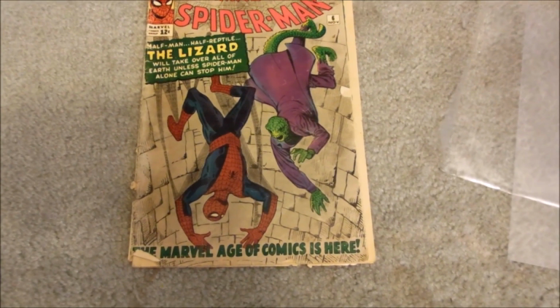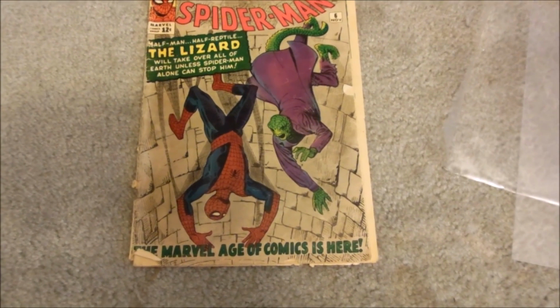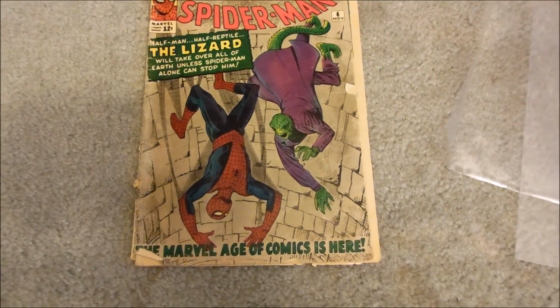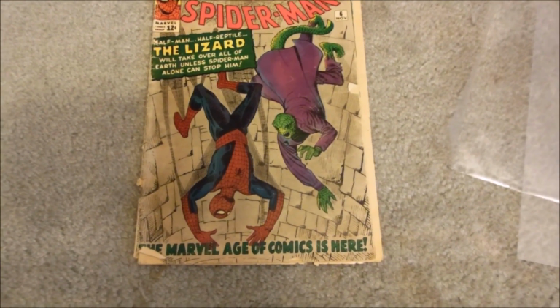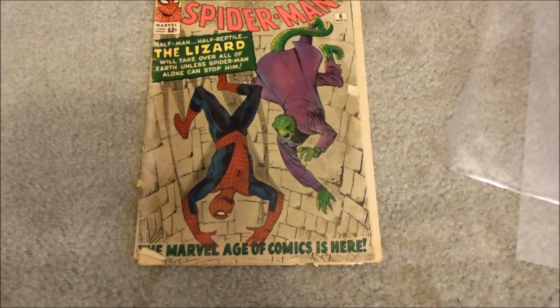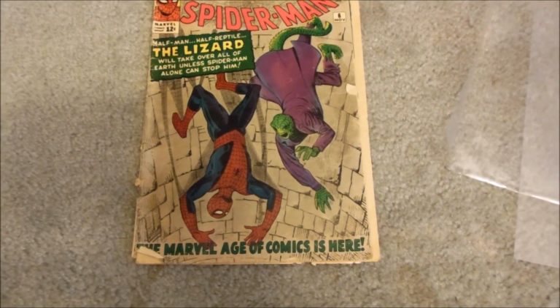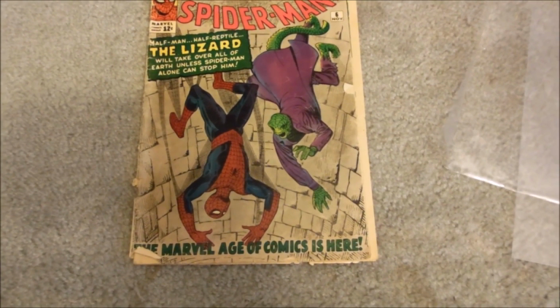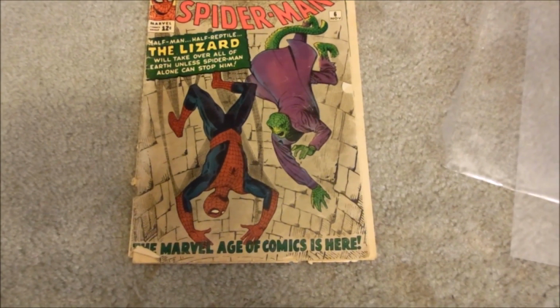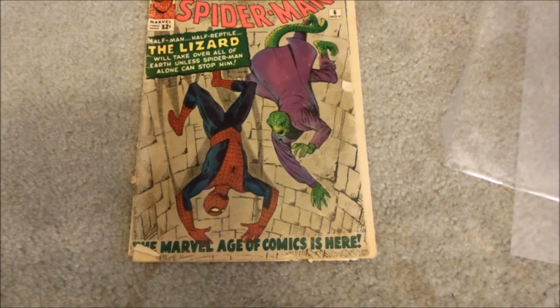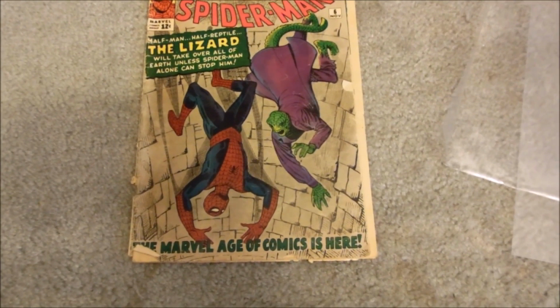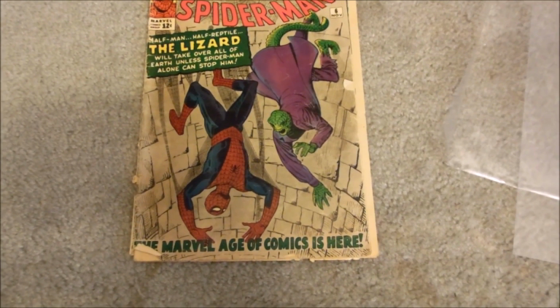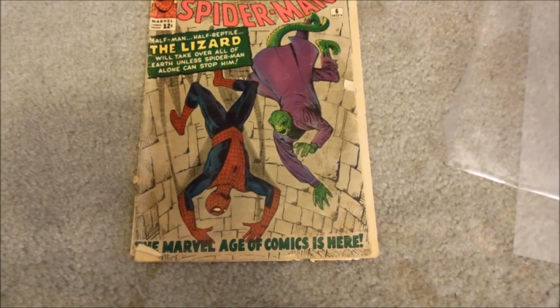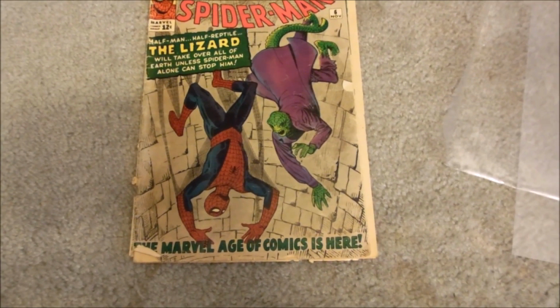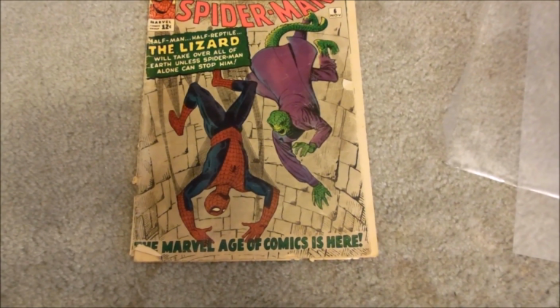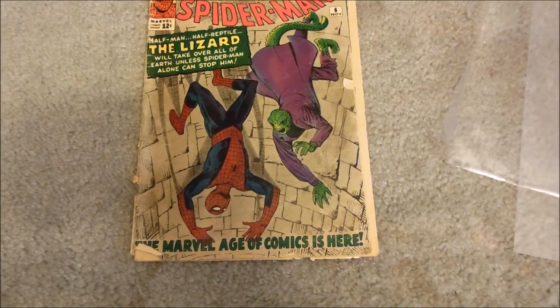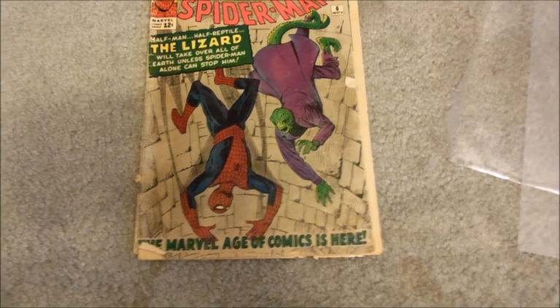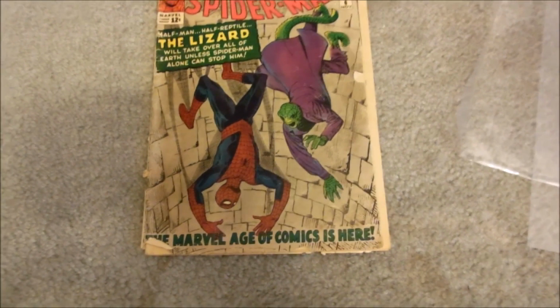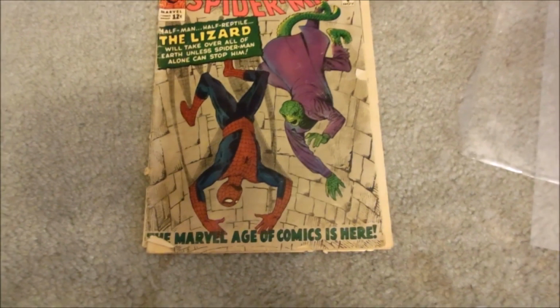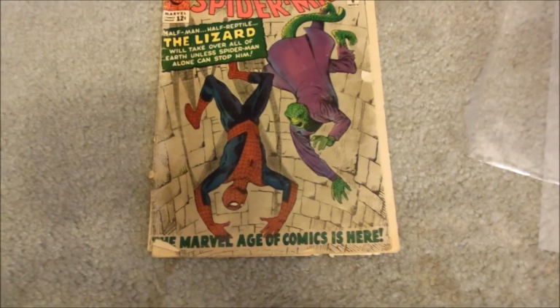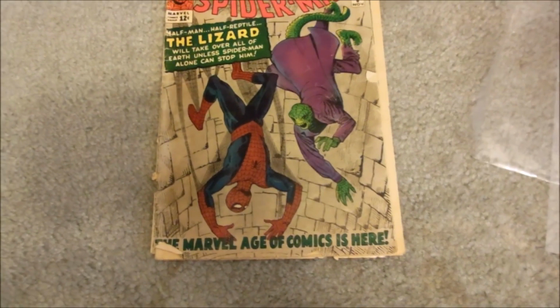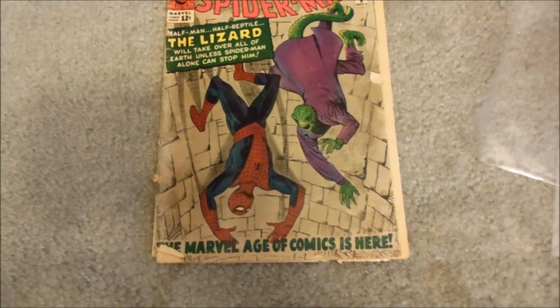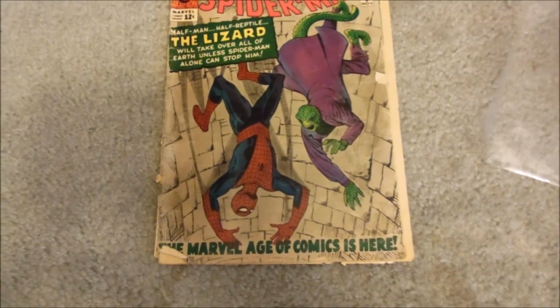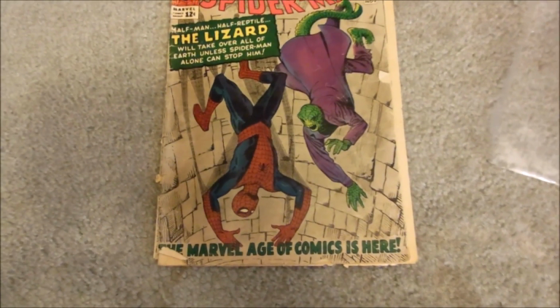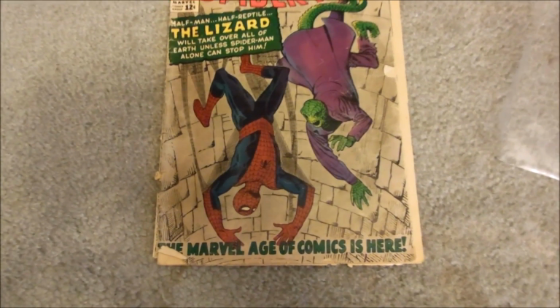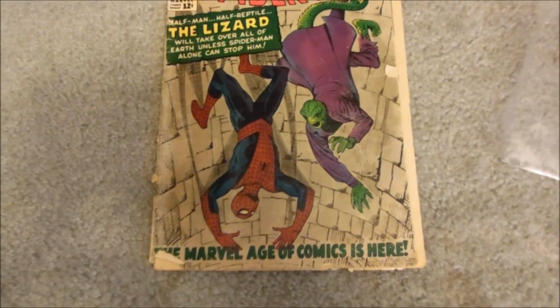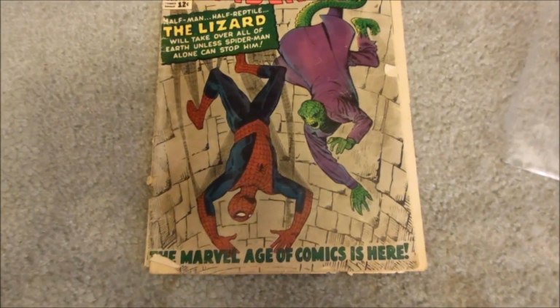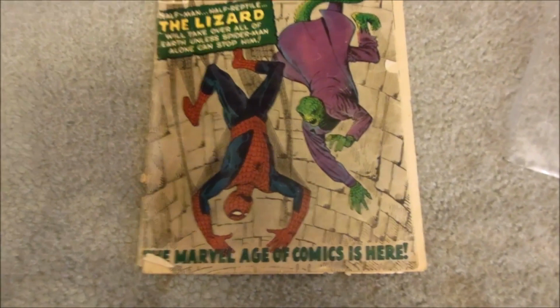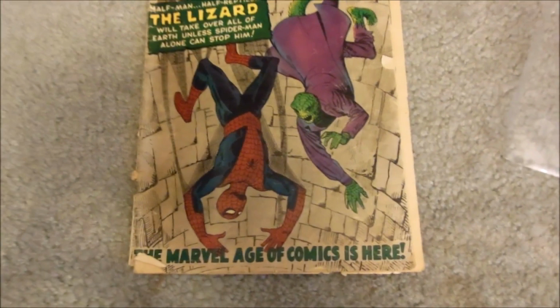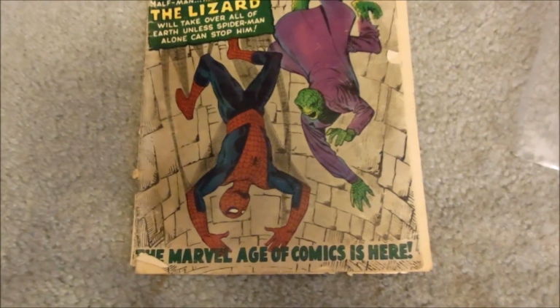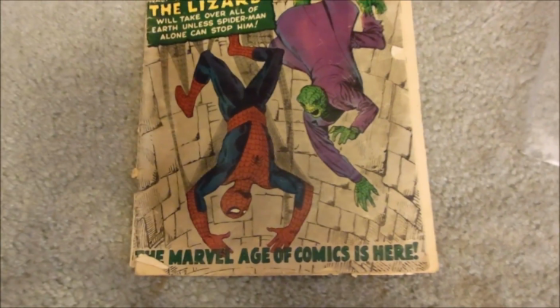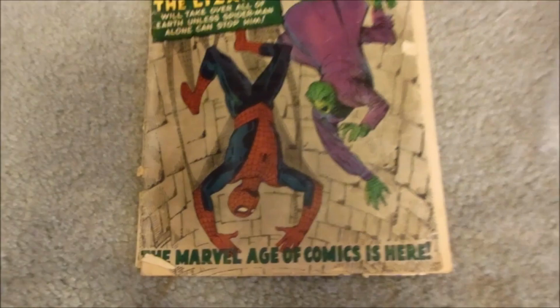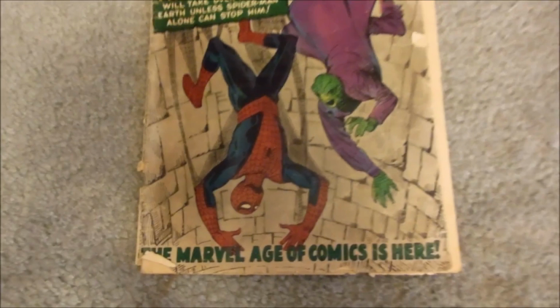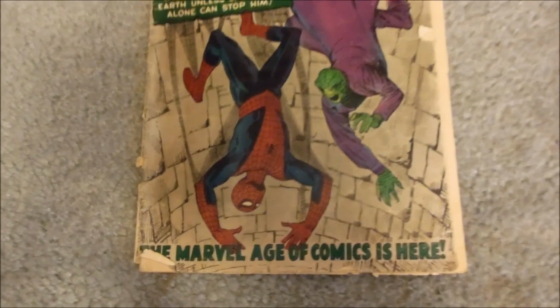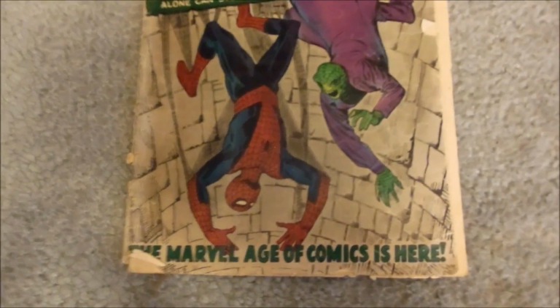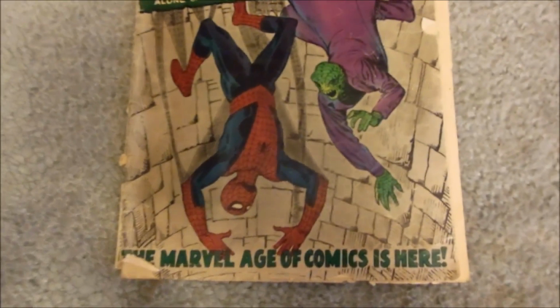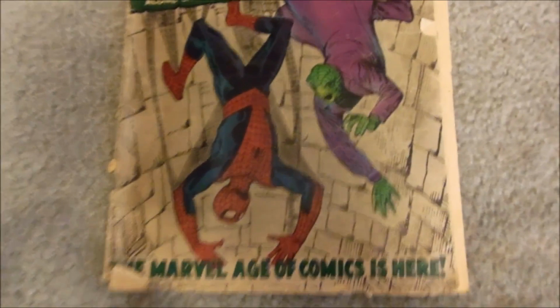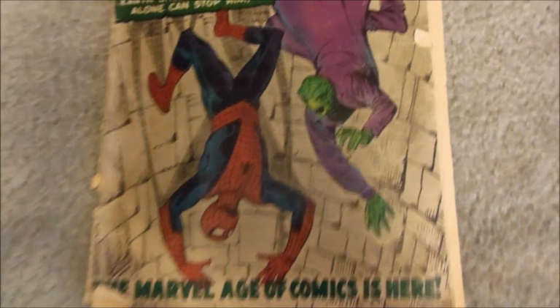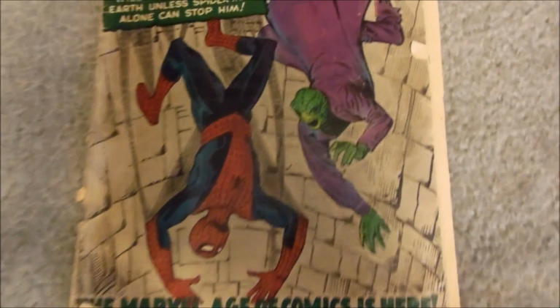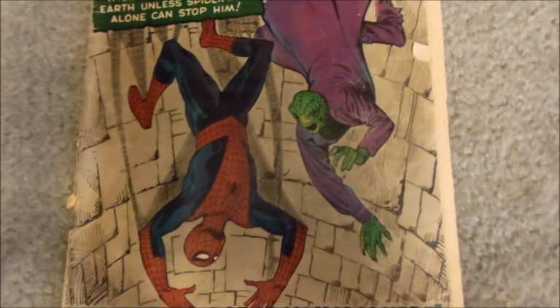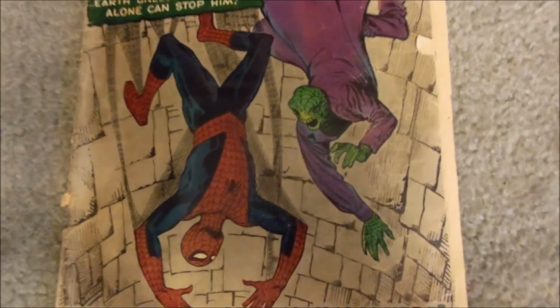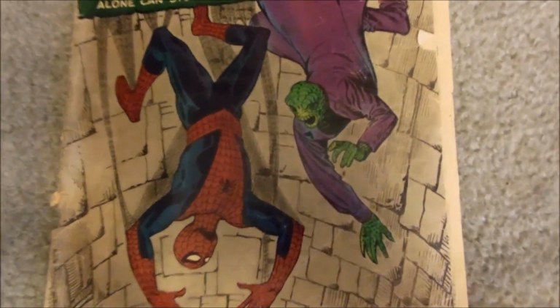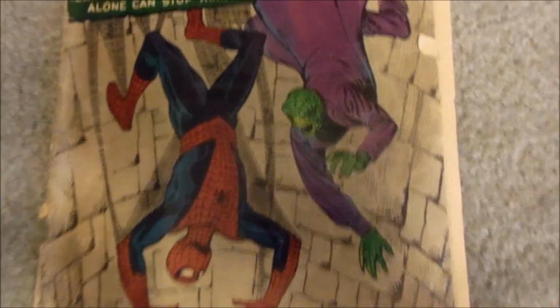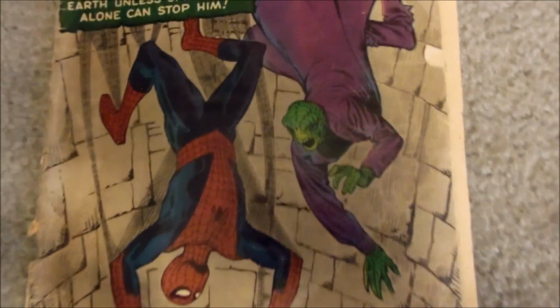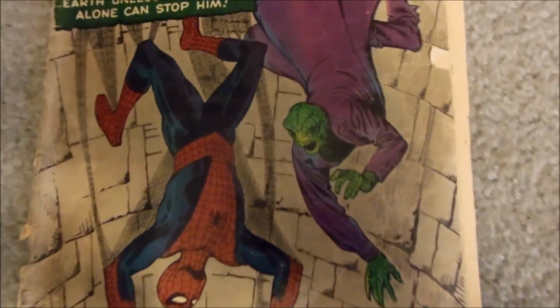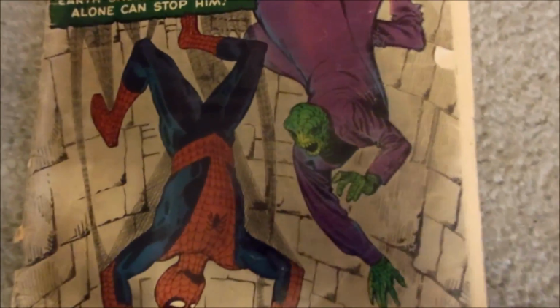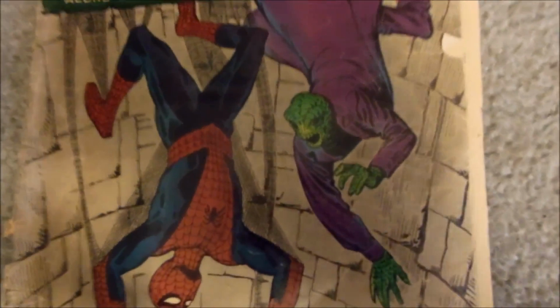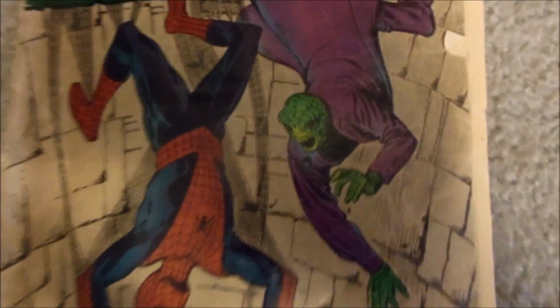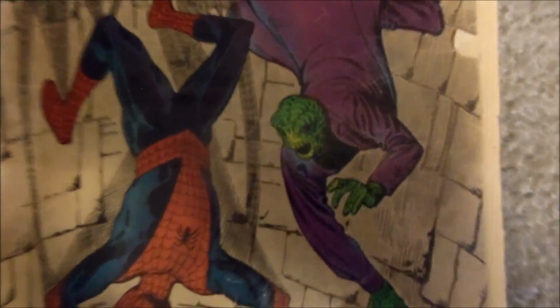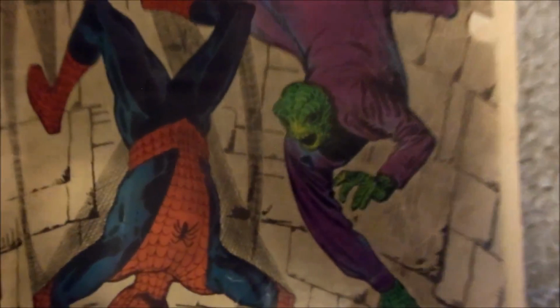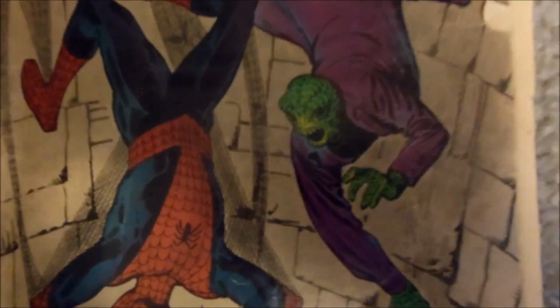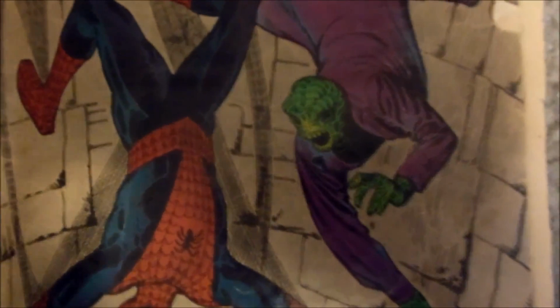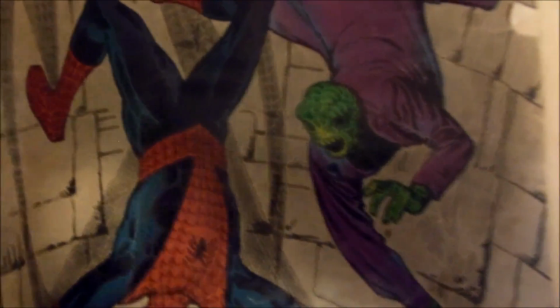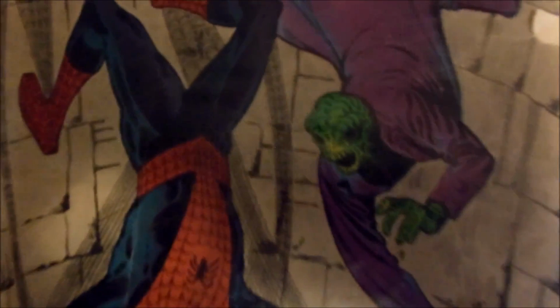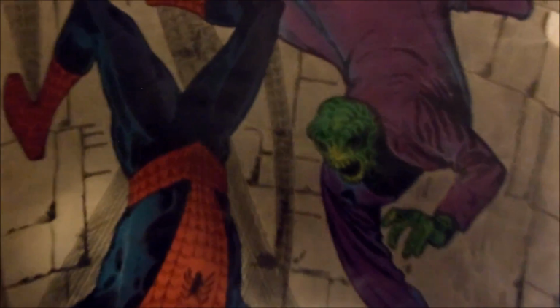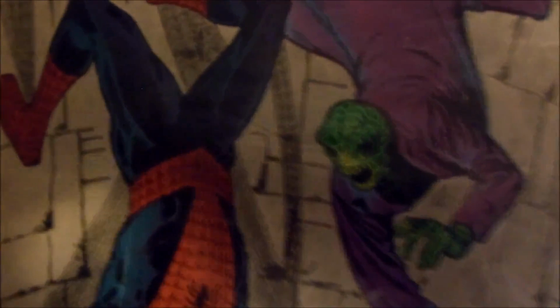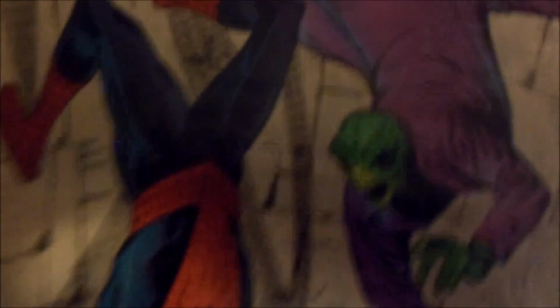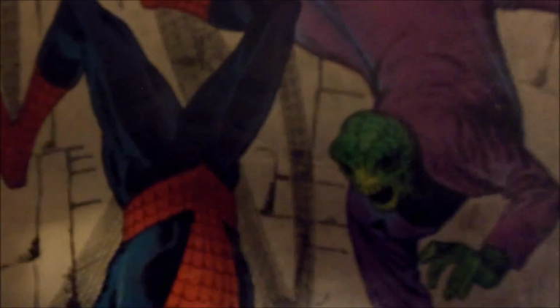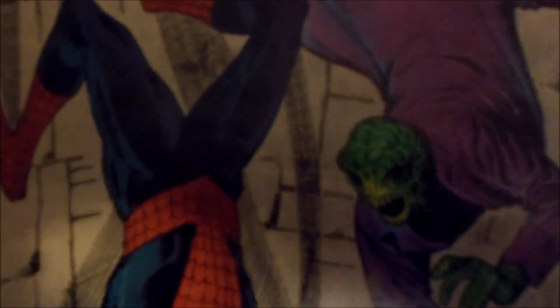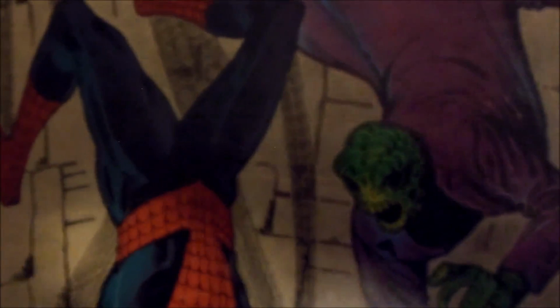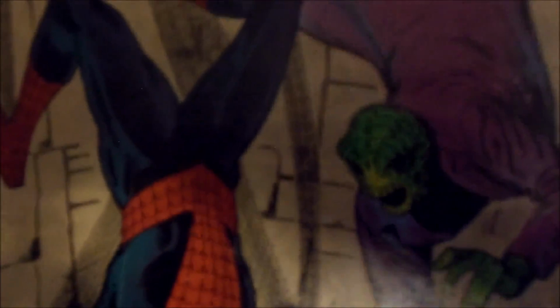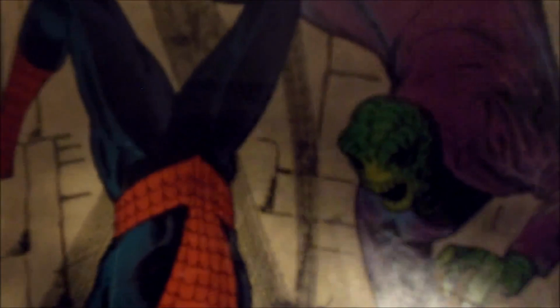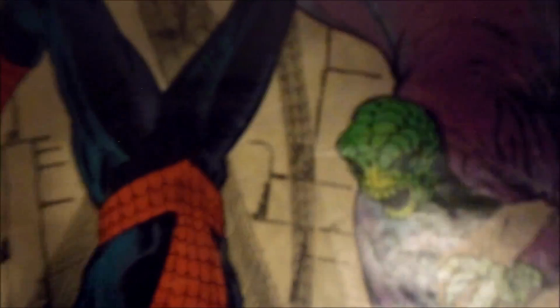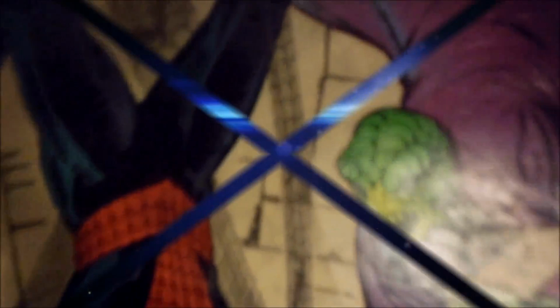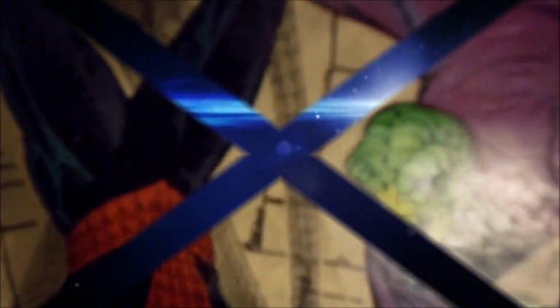Thanks for watching, and I'll see you next video. Isn't that cute how Lizard and Spider-Man are always hanging out?